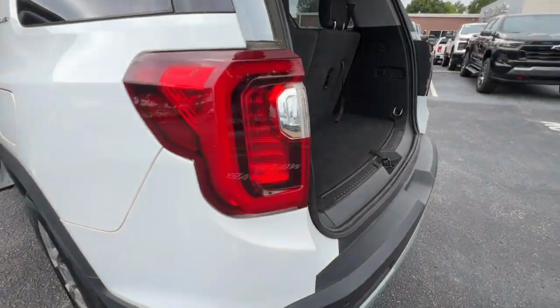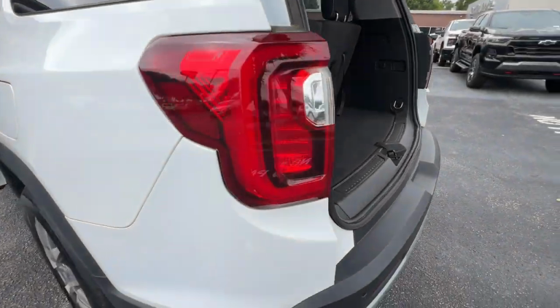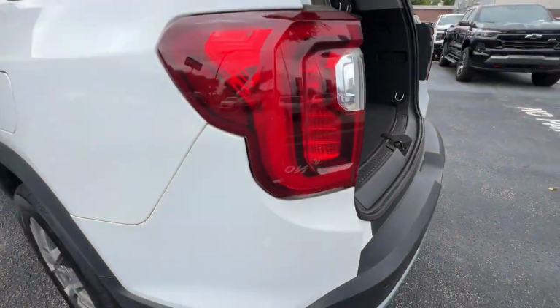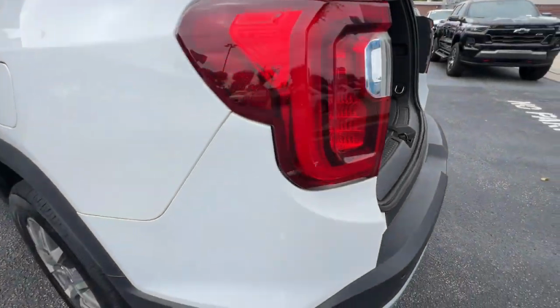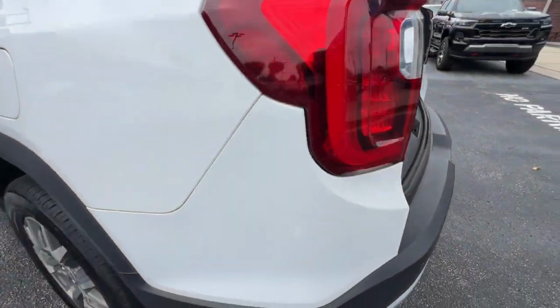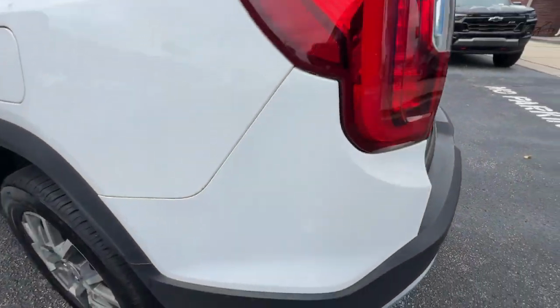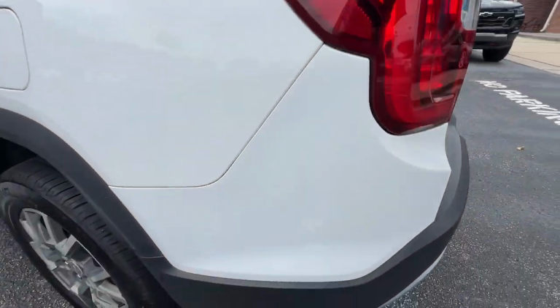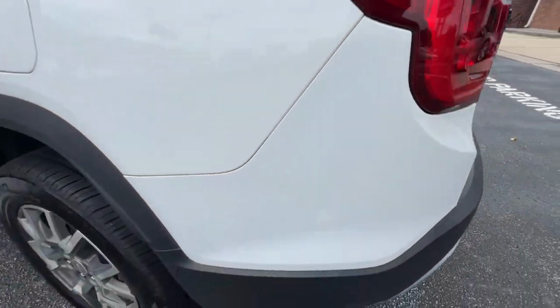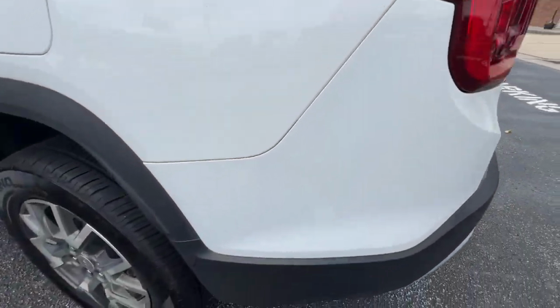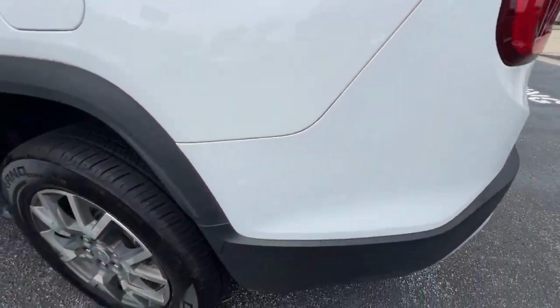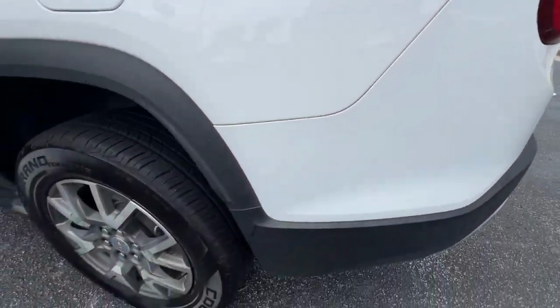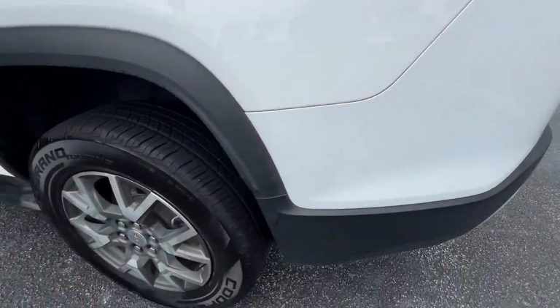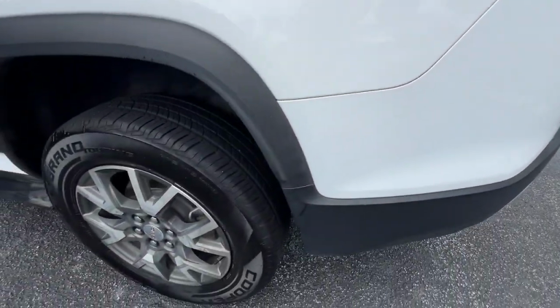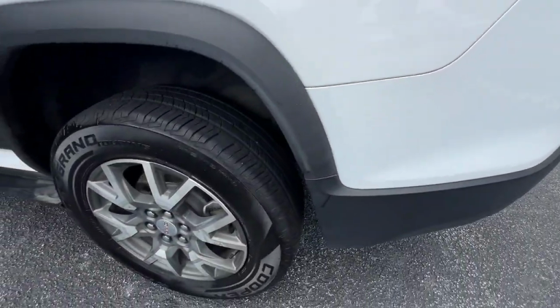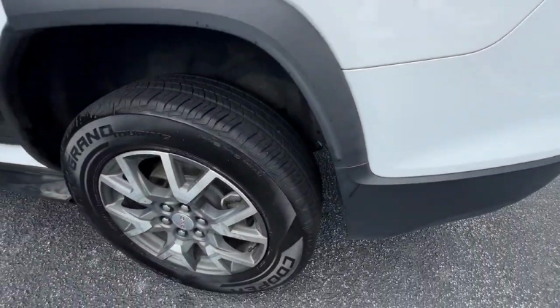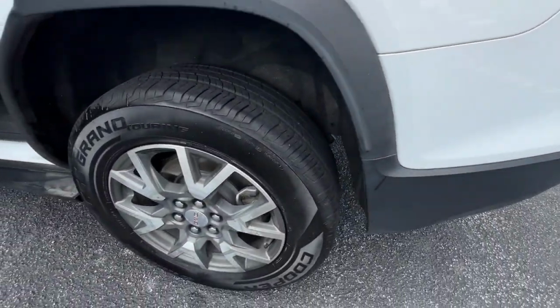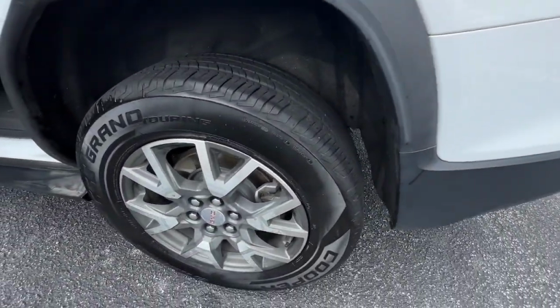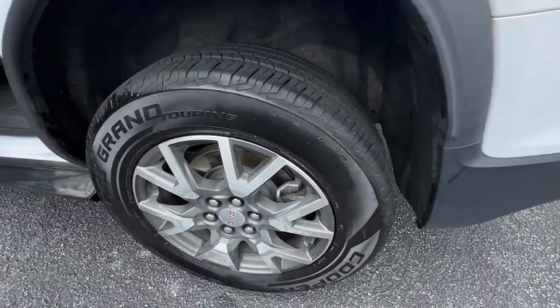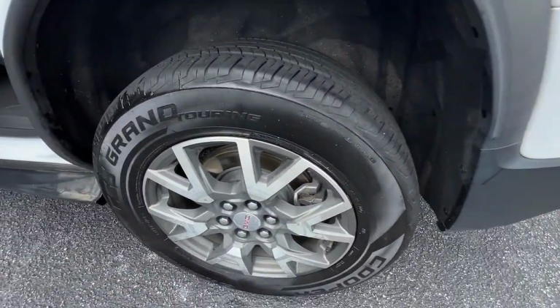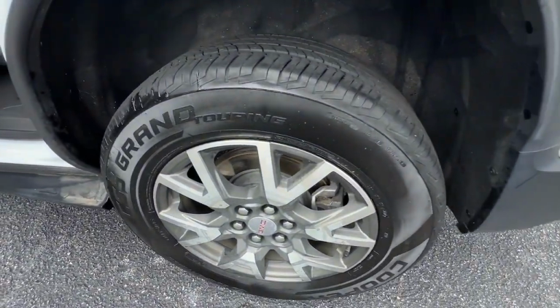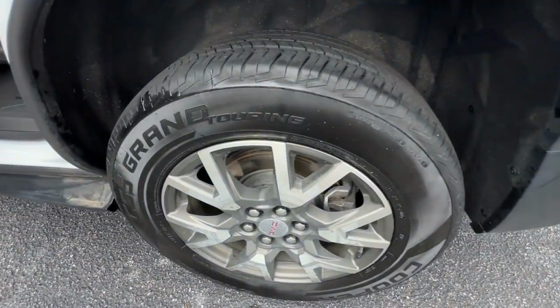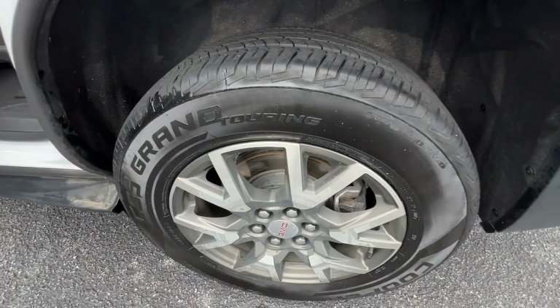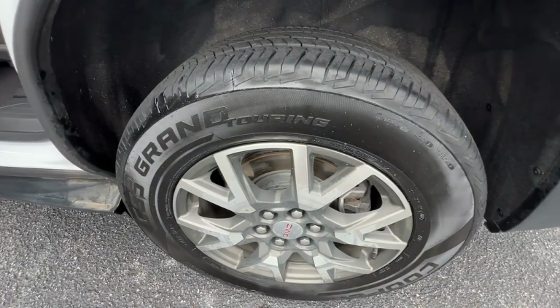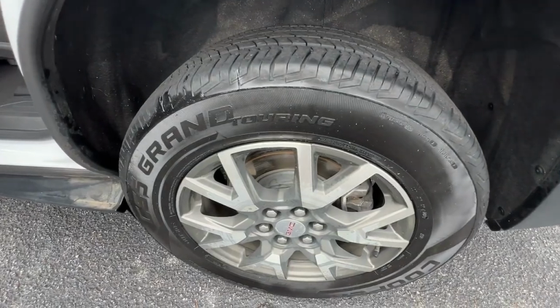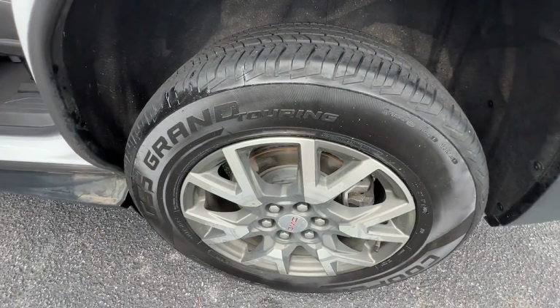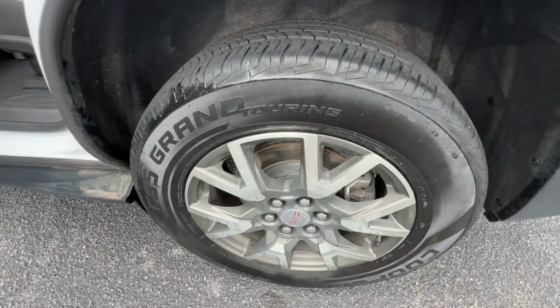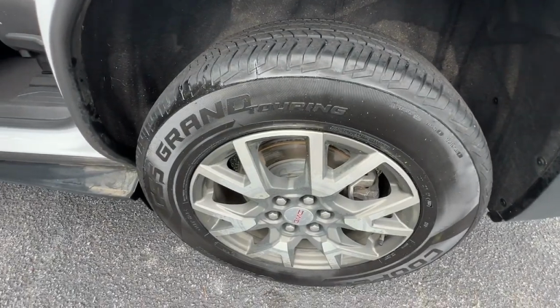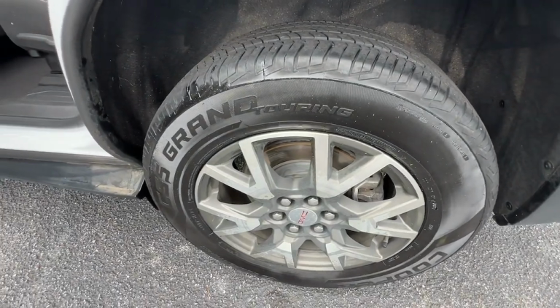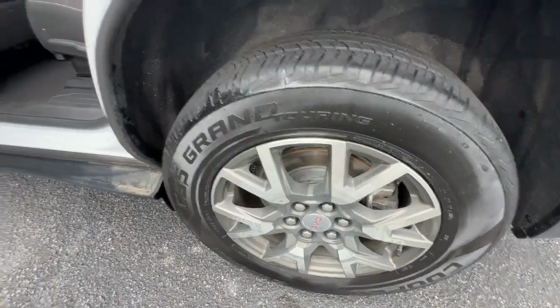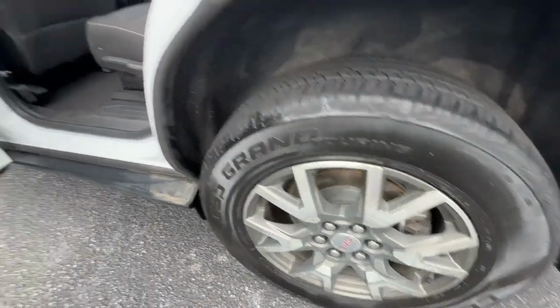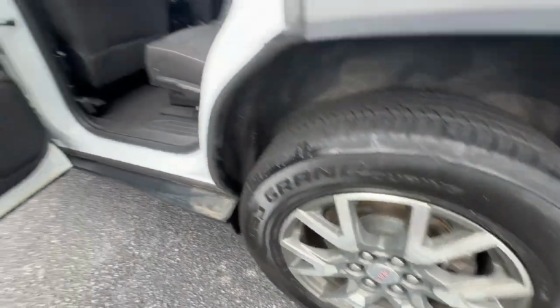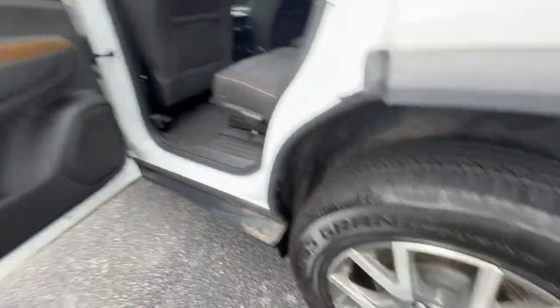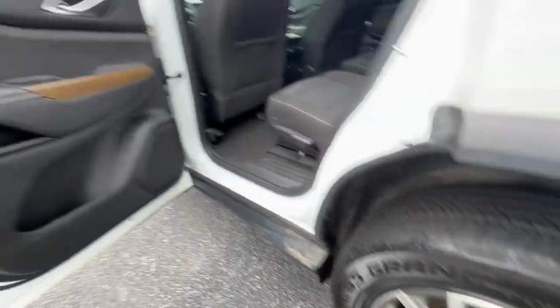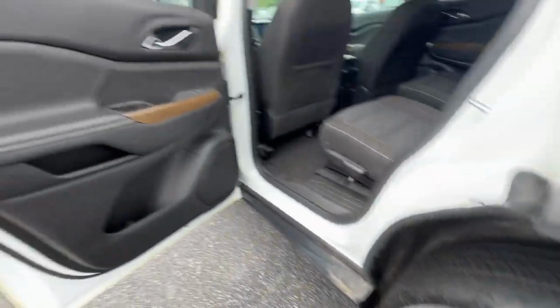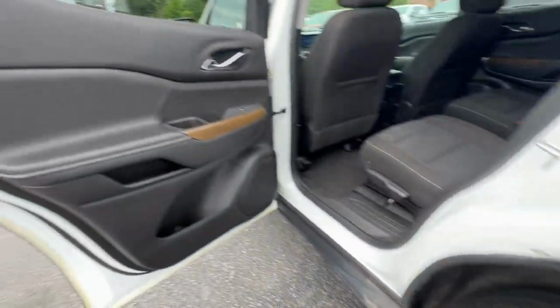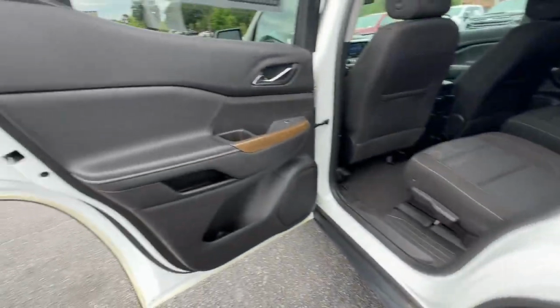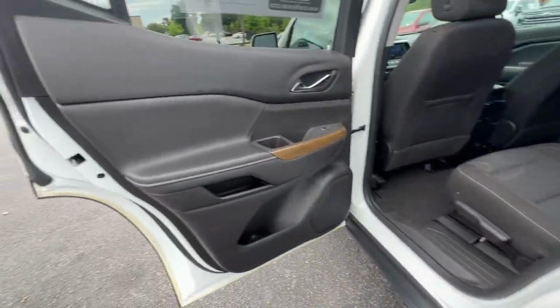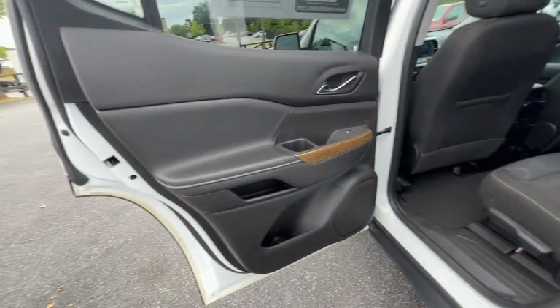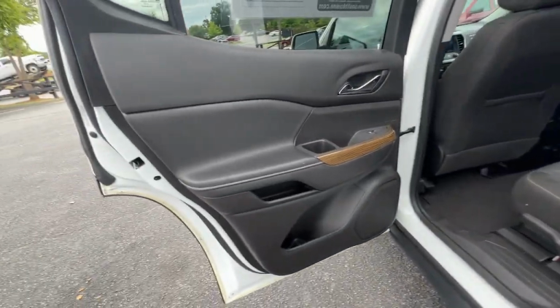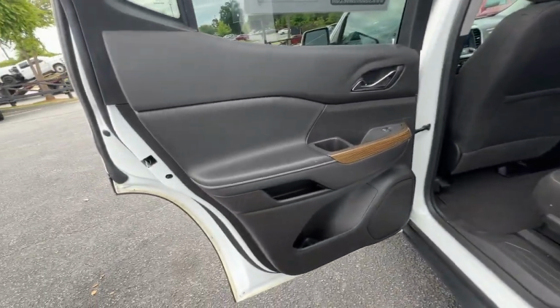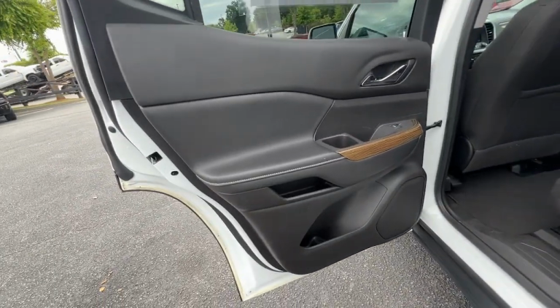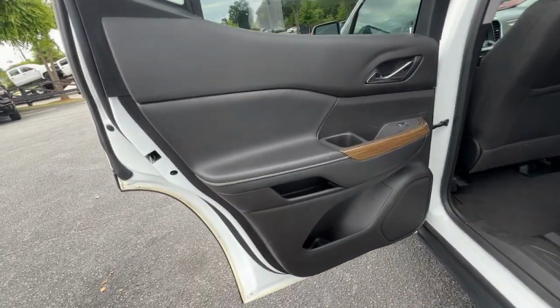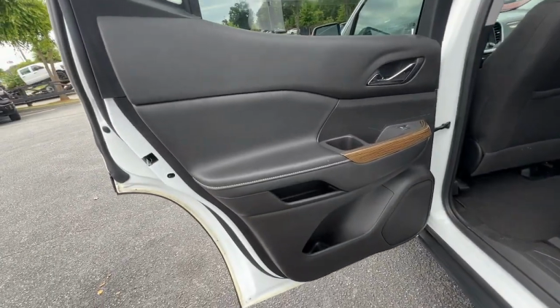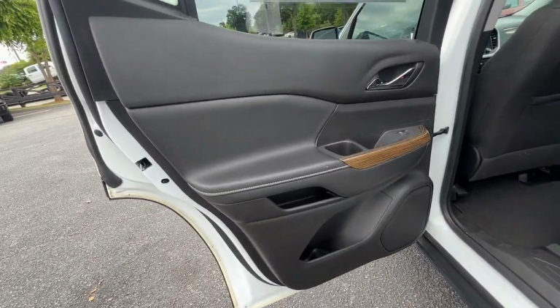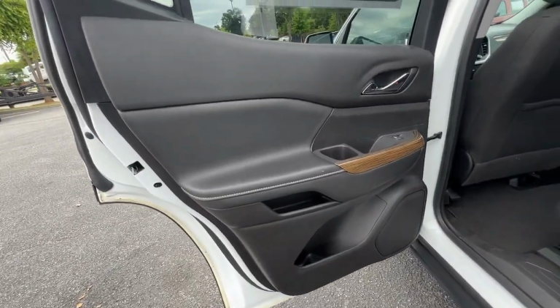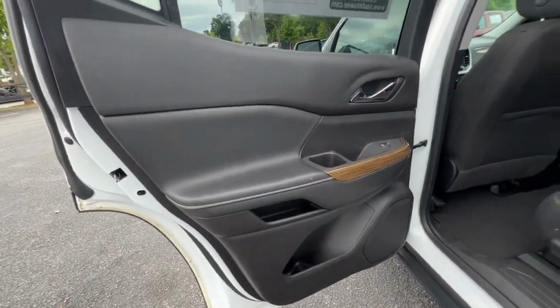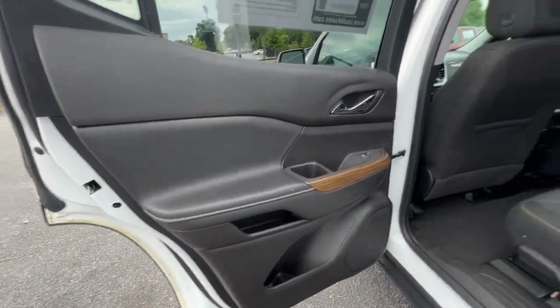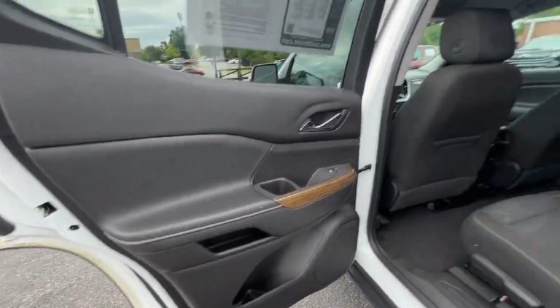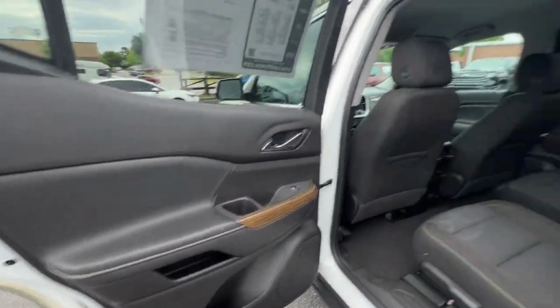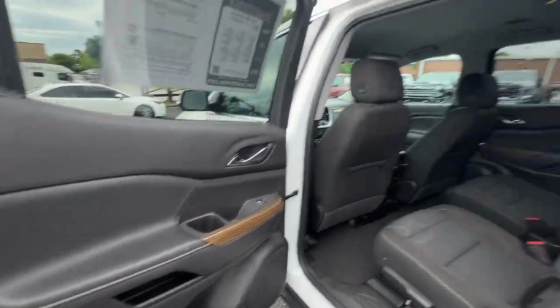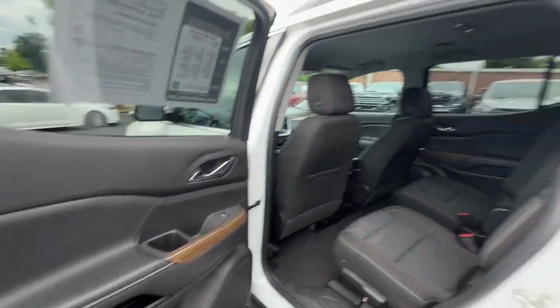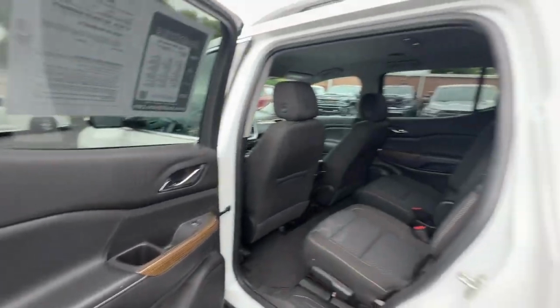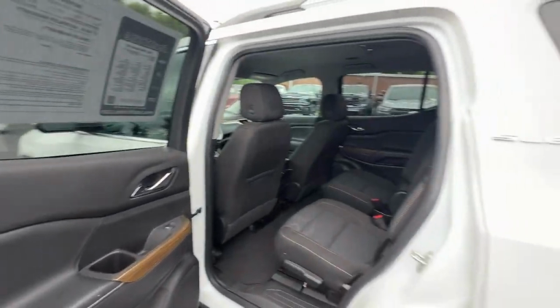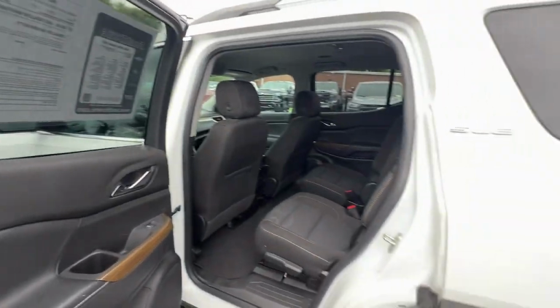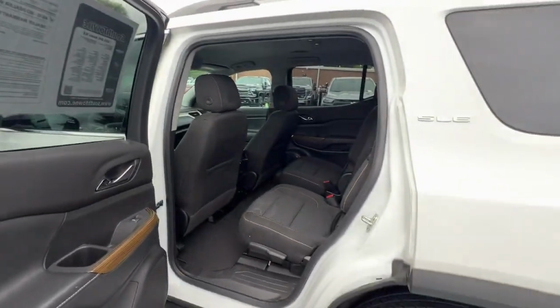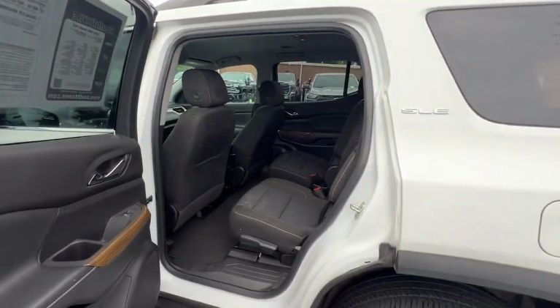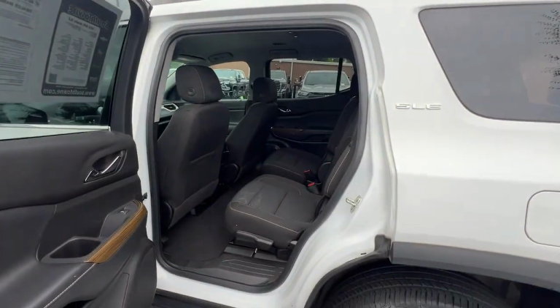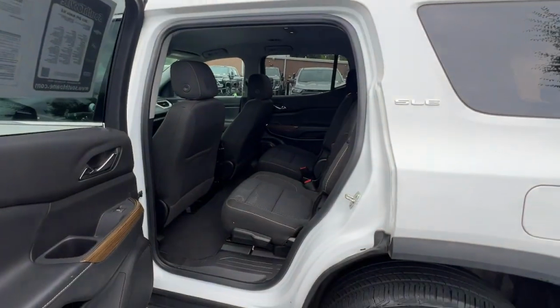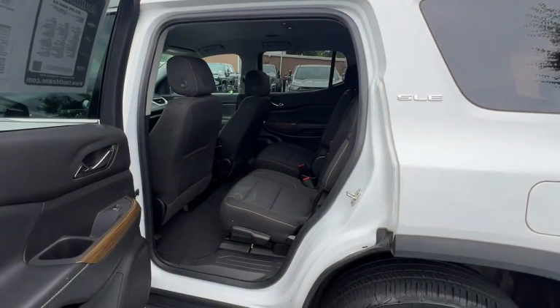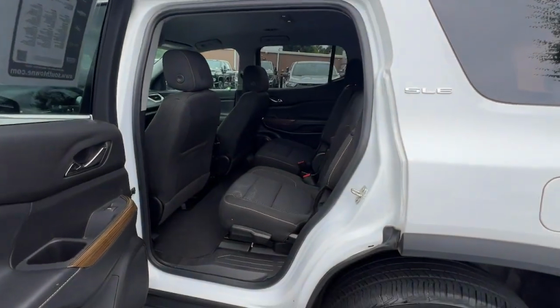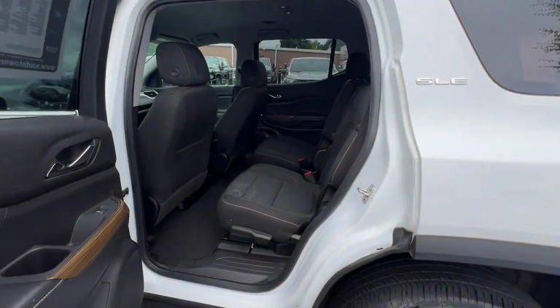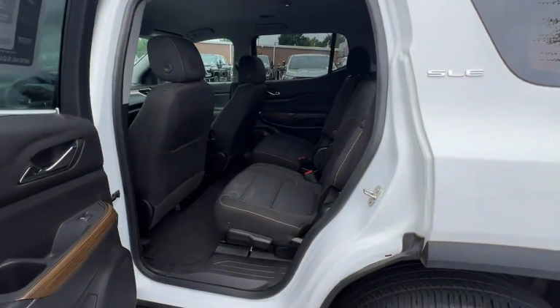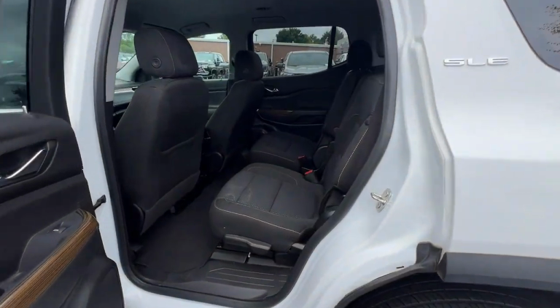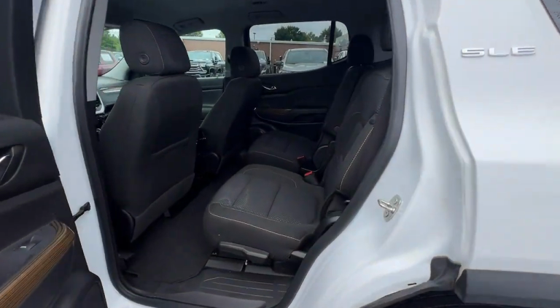Backup camera, satellite radio, heated mirrors, premium sound system, and steering wheel audio controls.